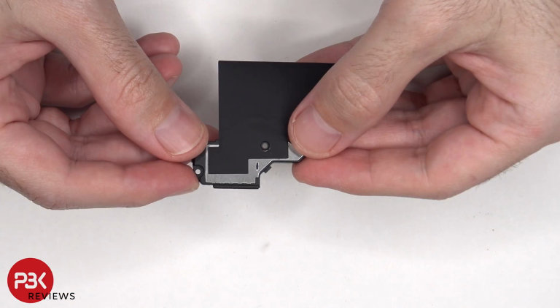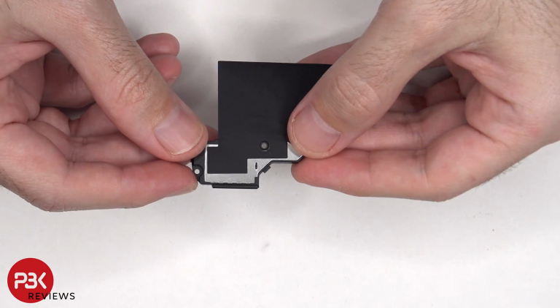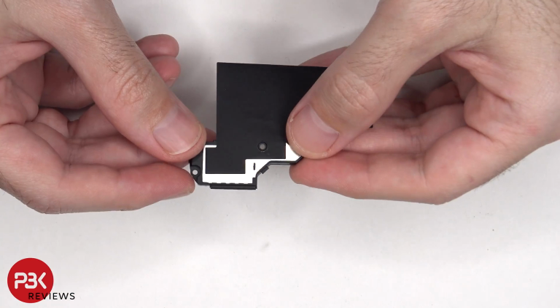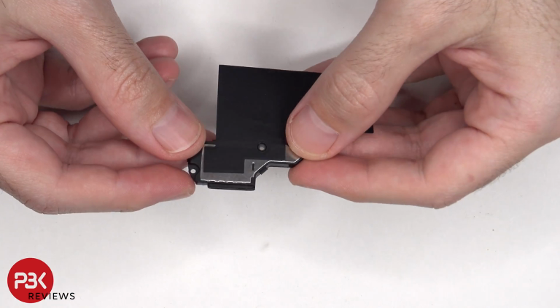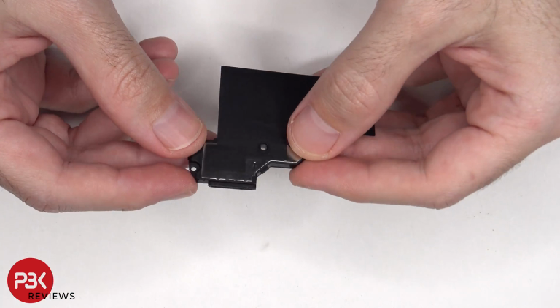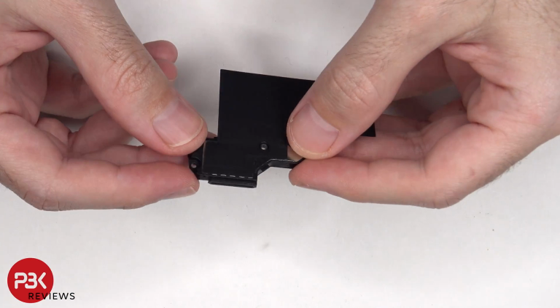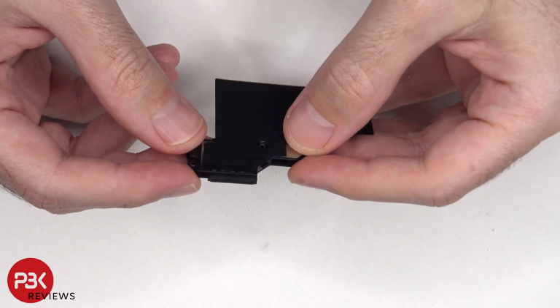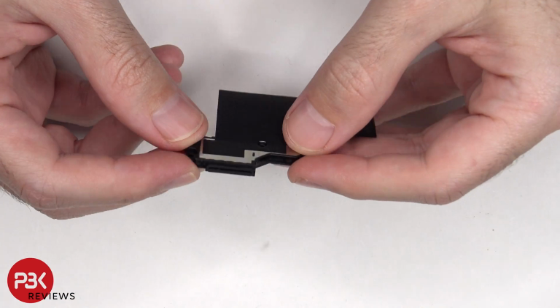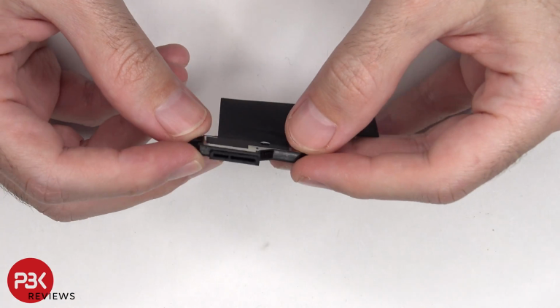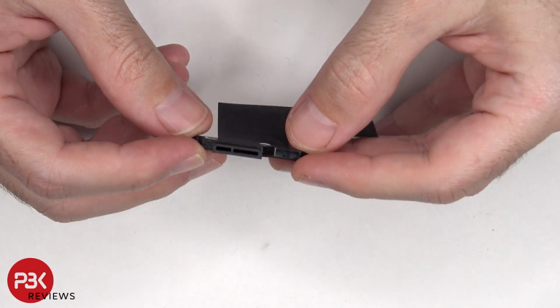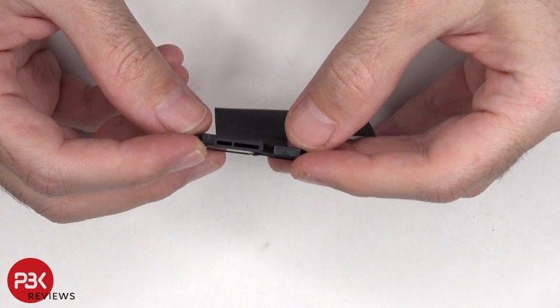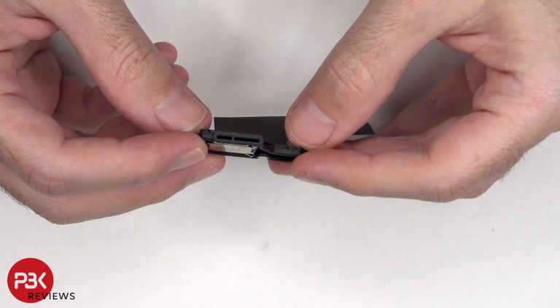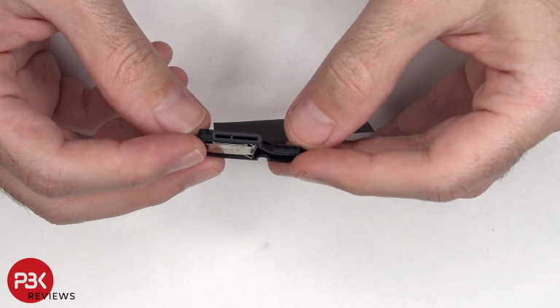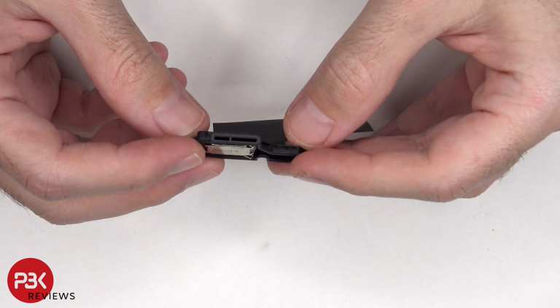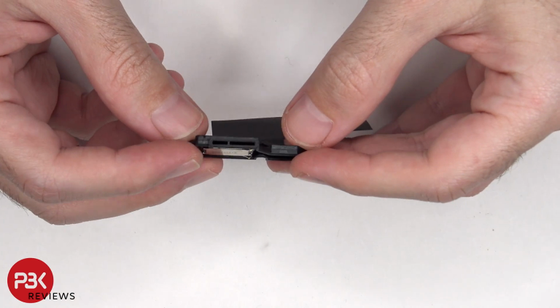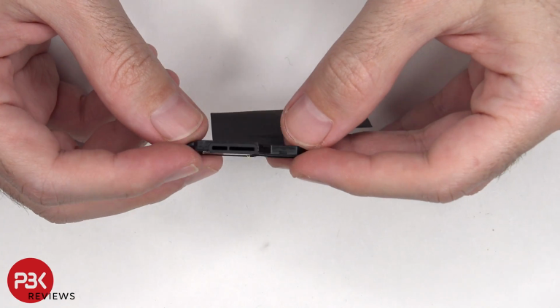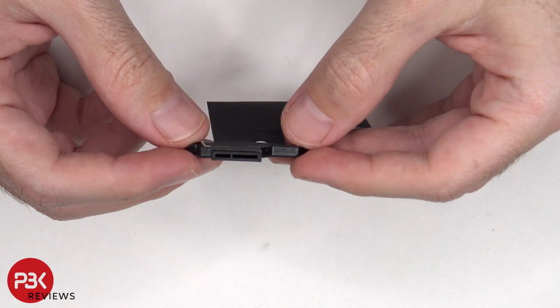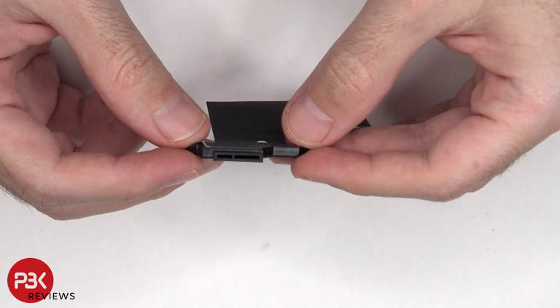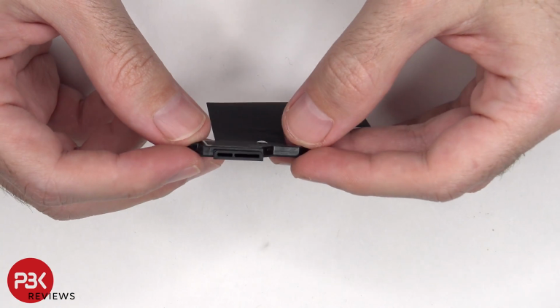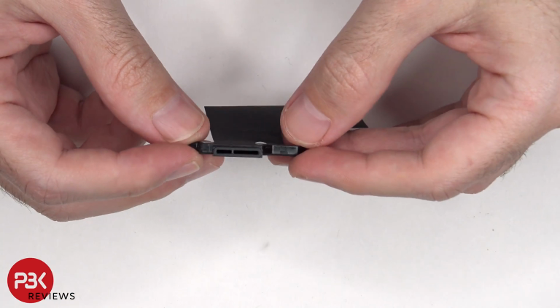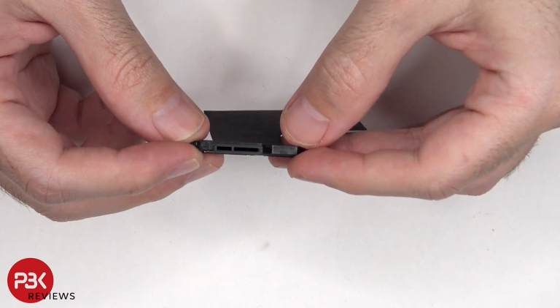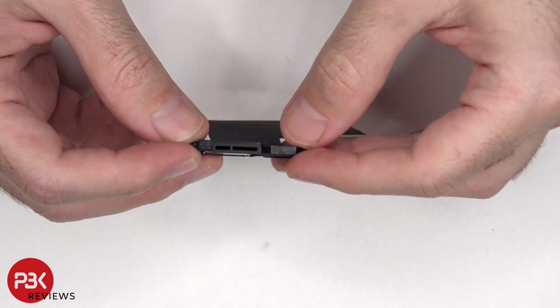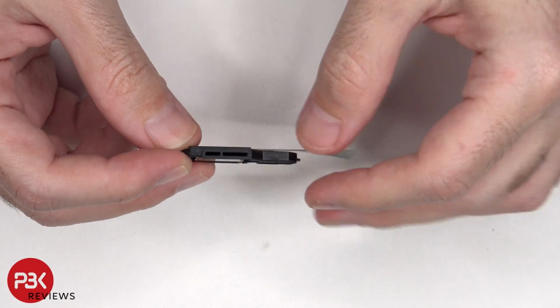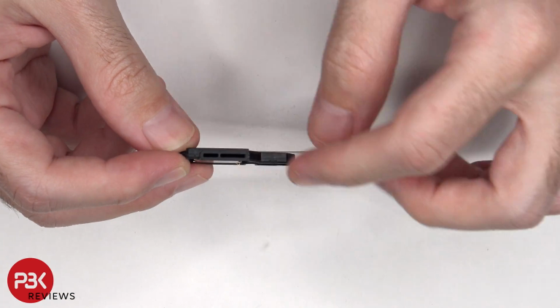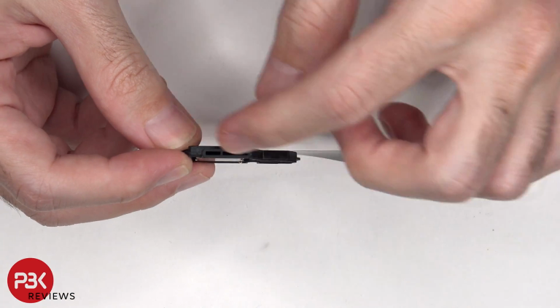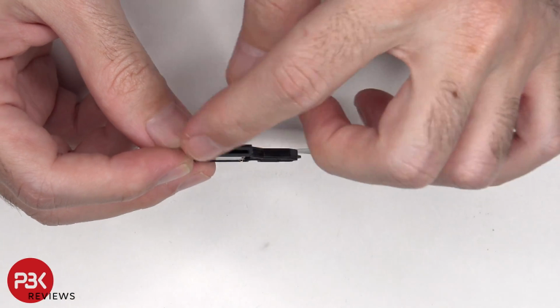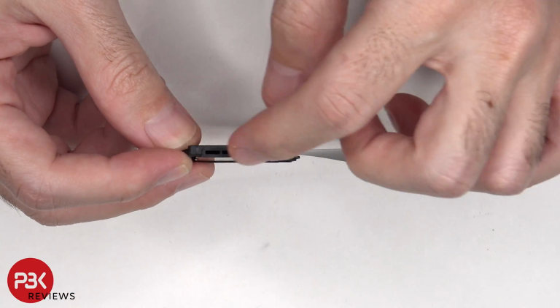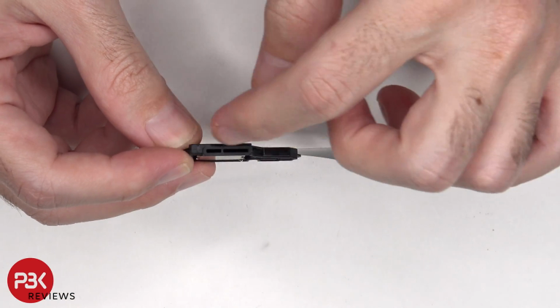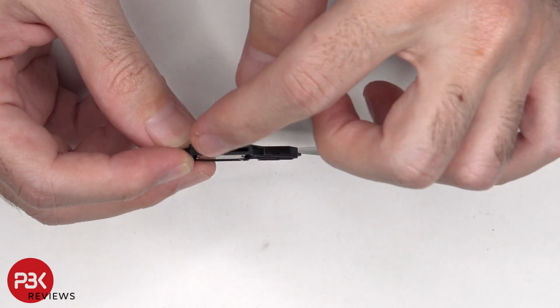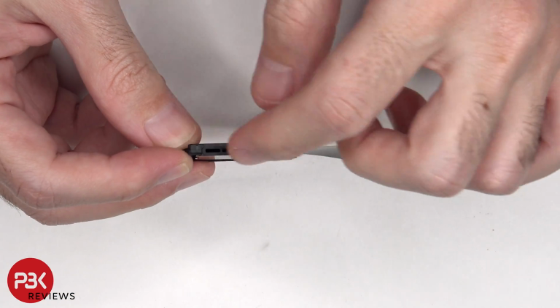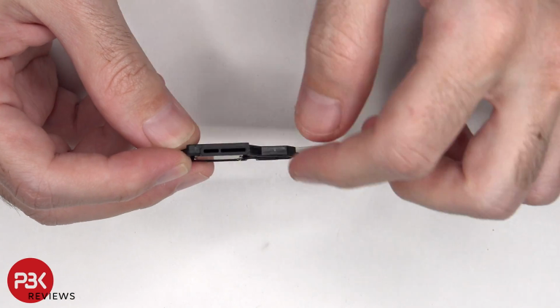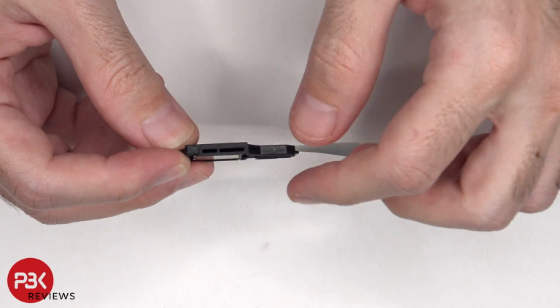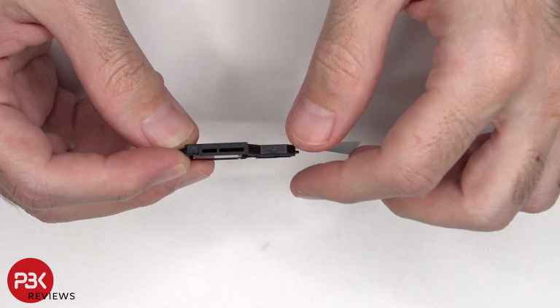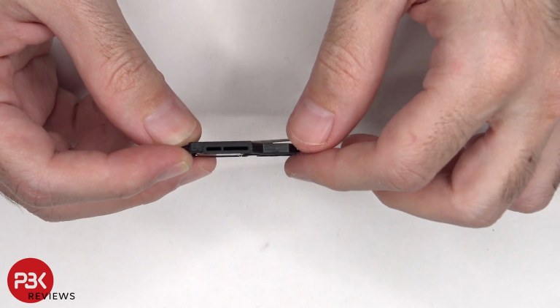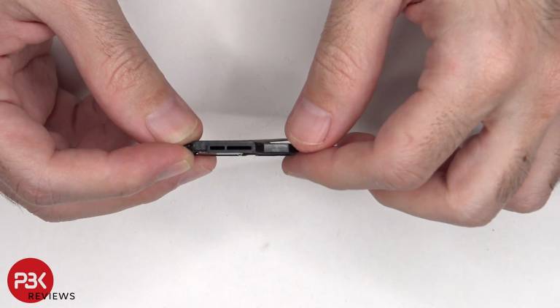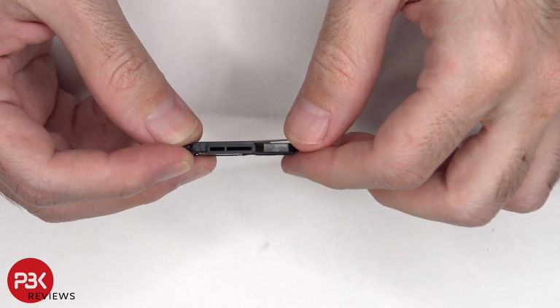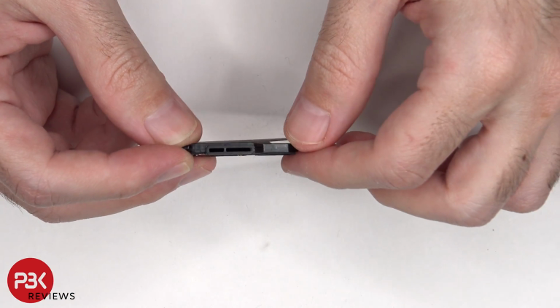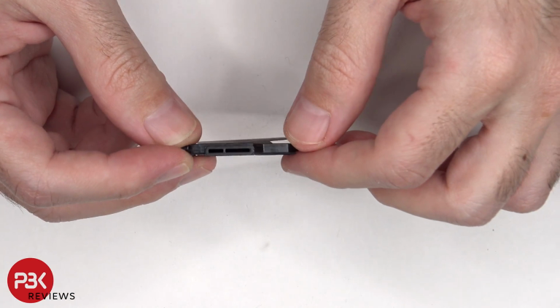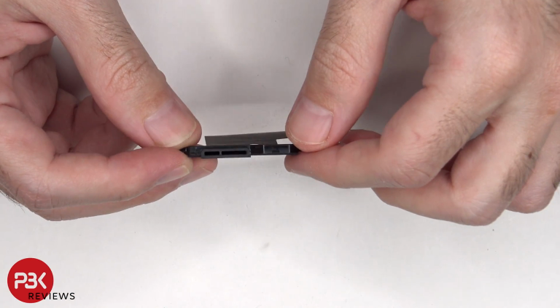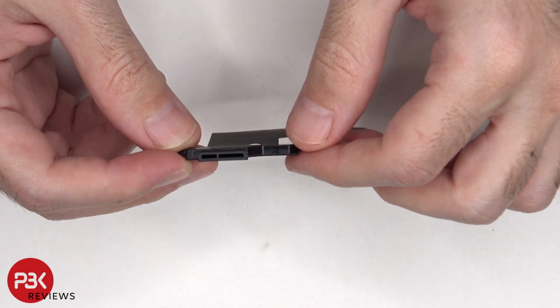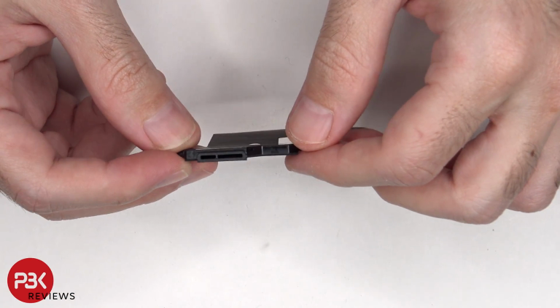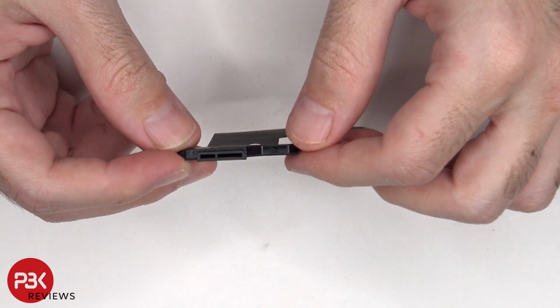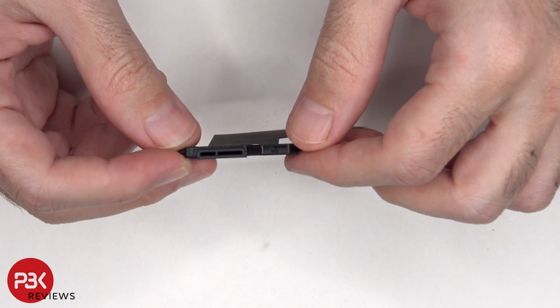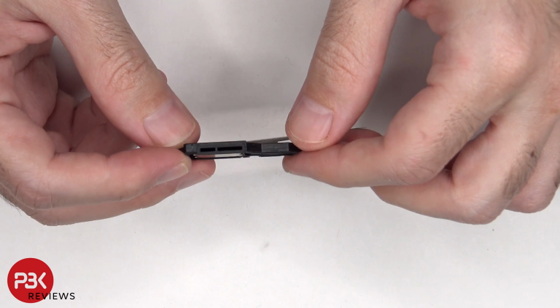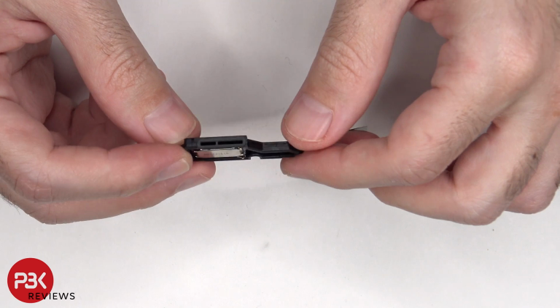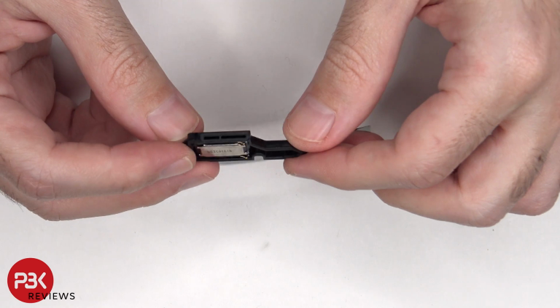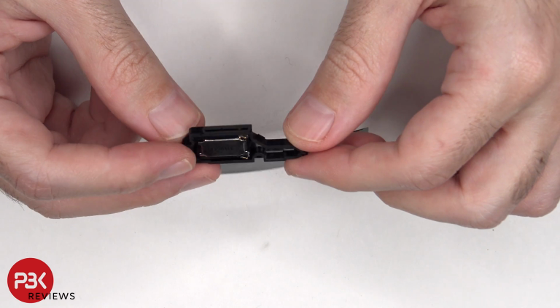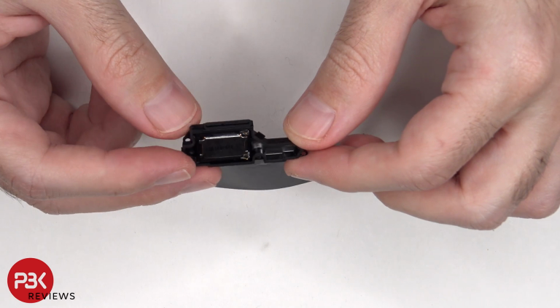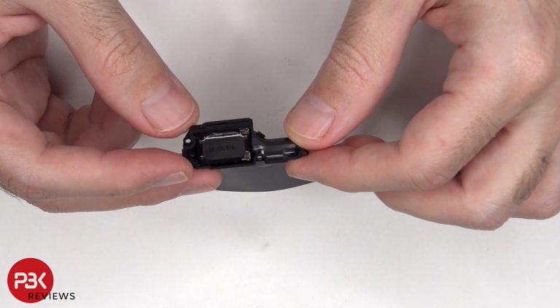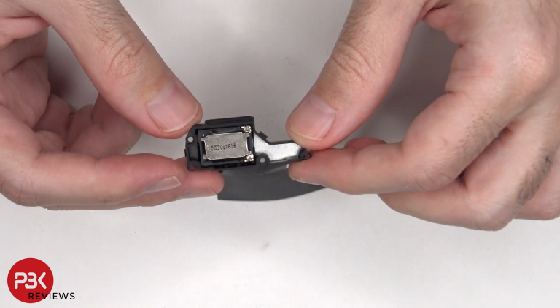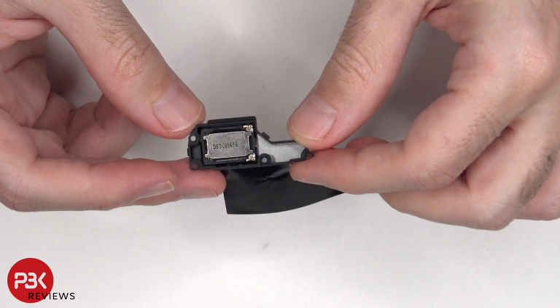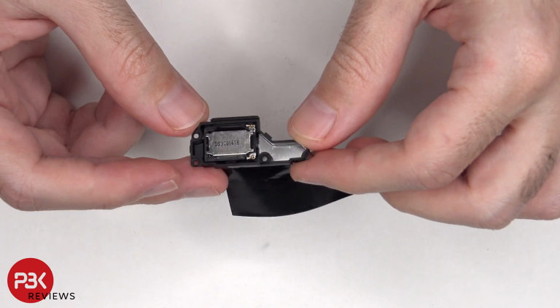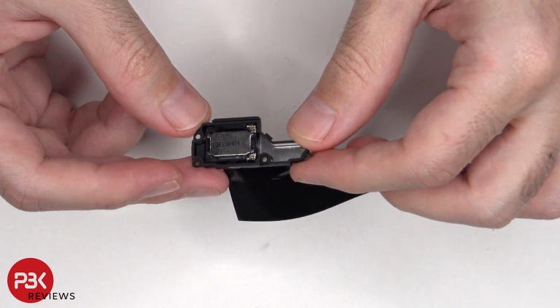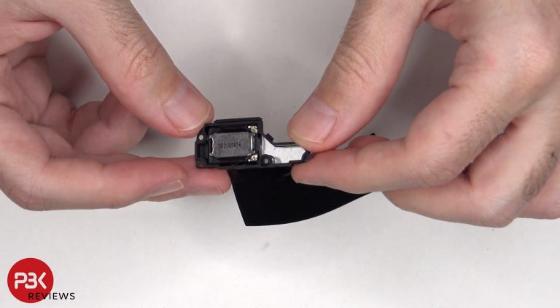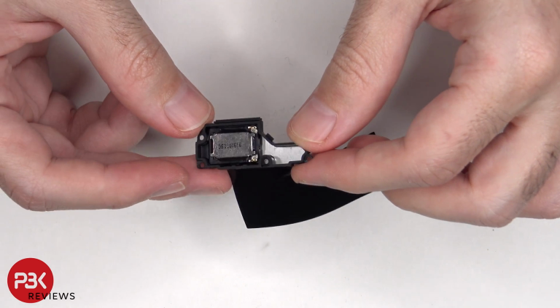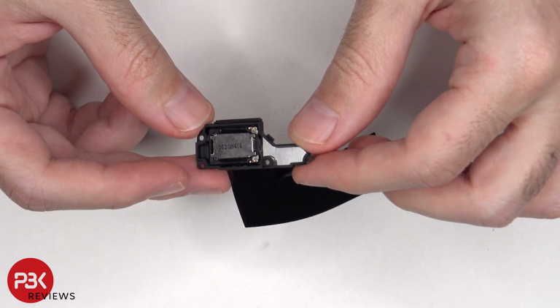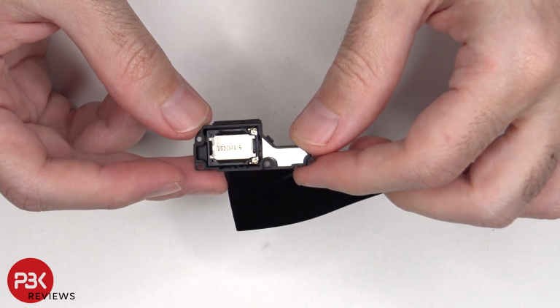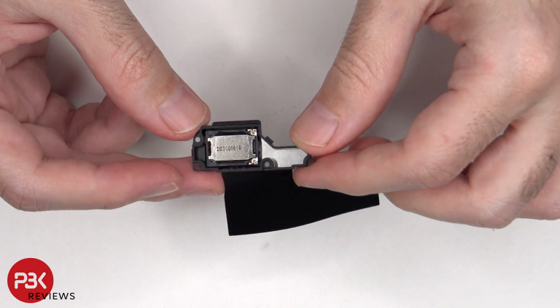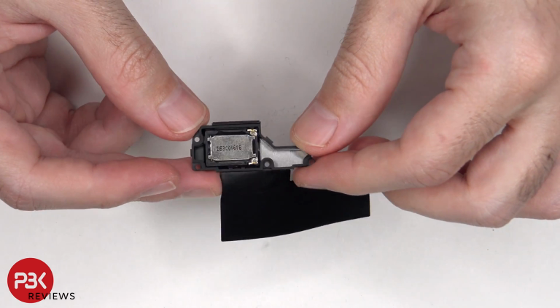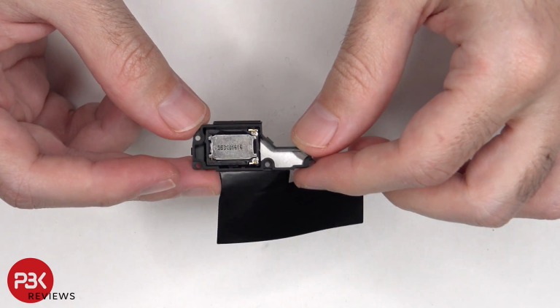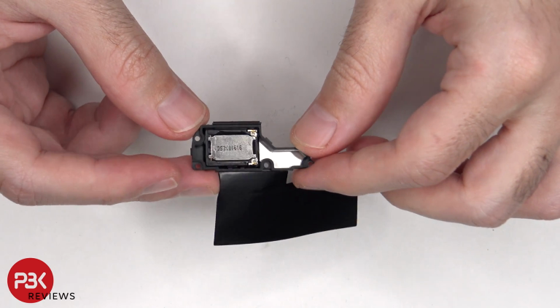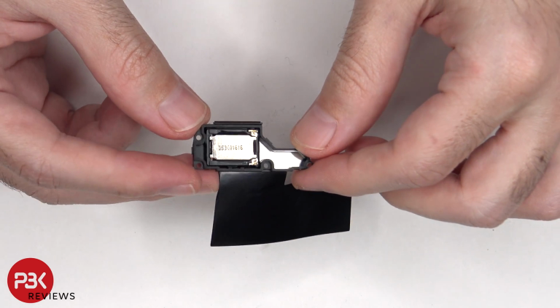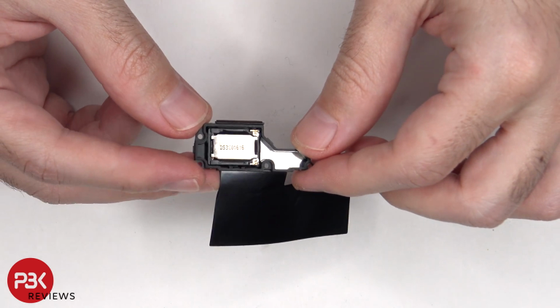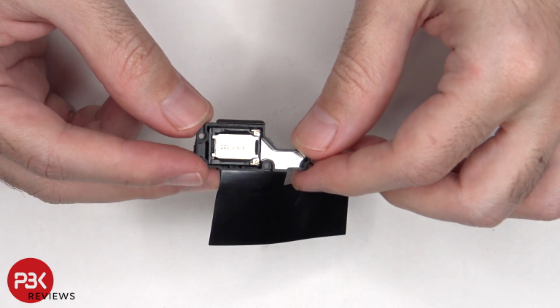Here's a look at the bottom speaker assembly, and there's a rubber gasket around the opening. Here's the speaker itself.